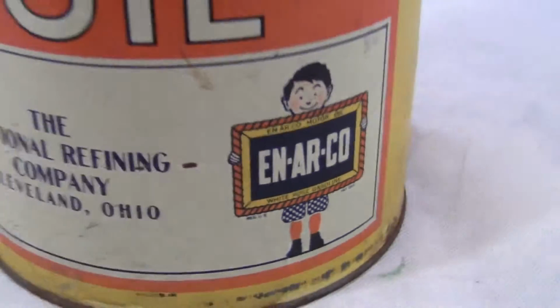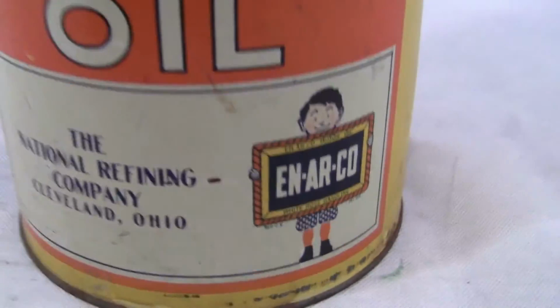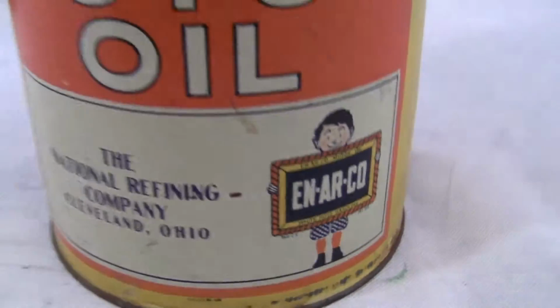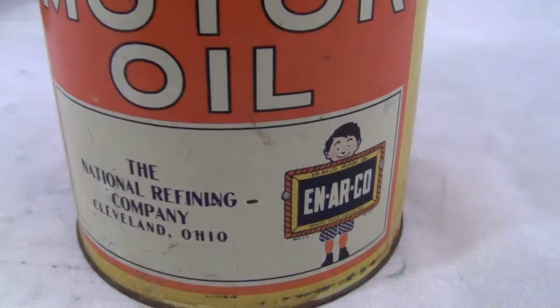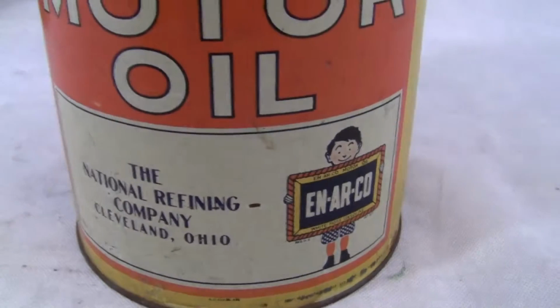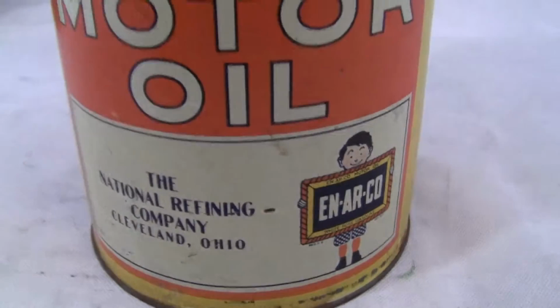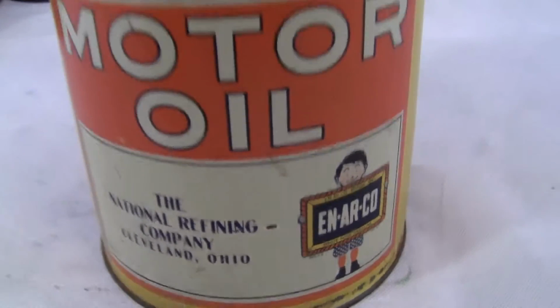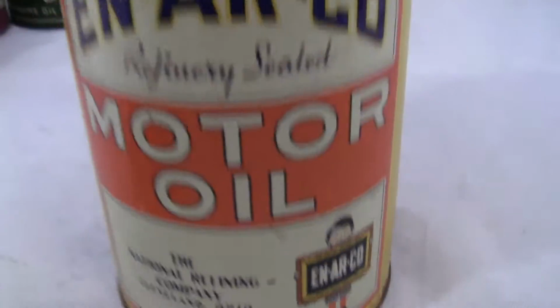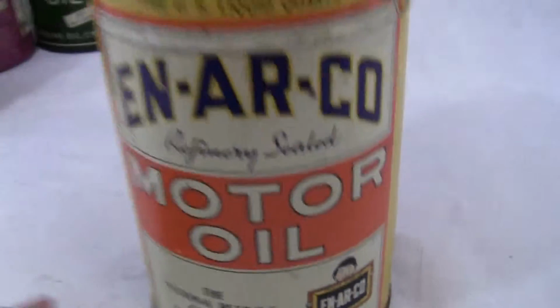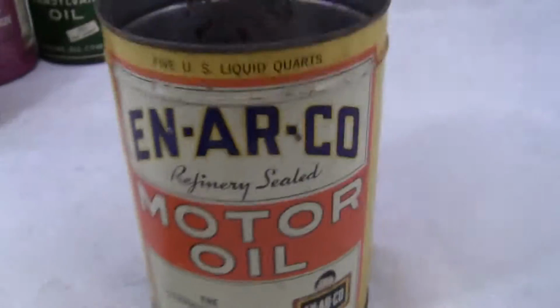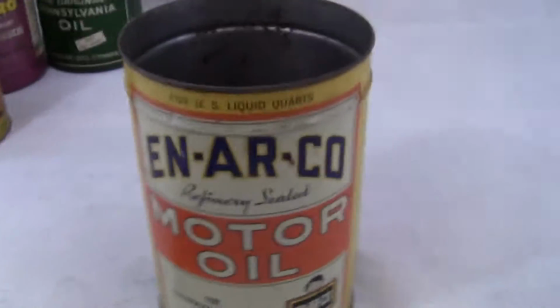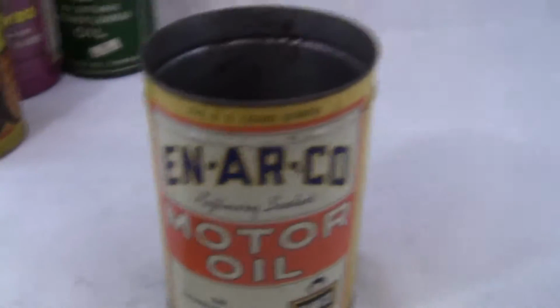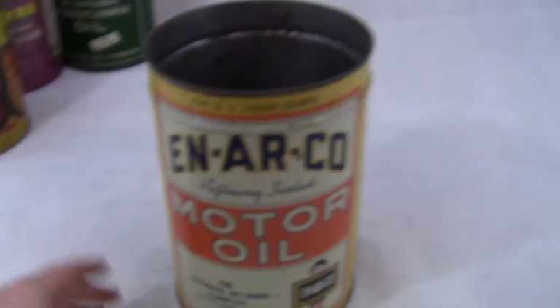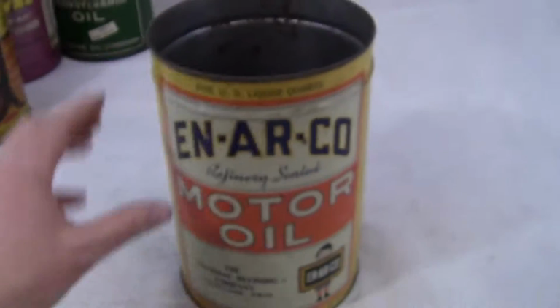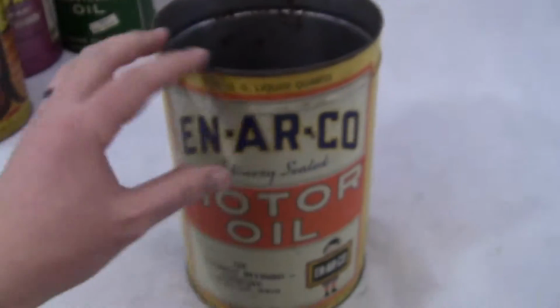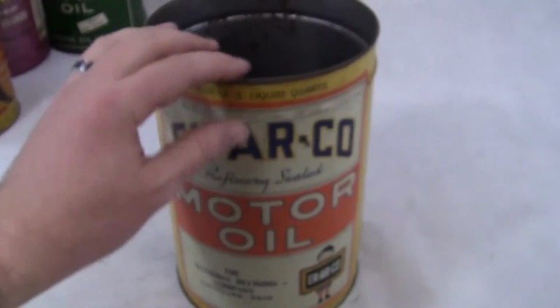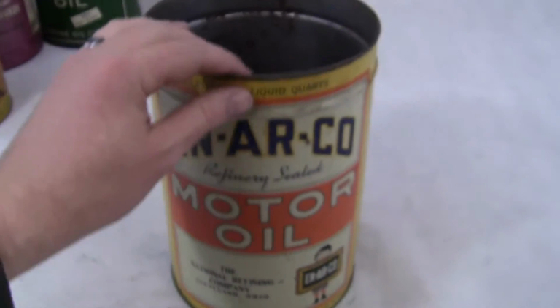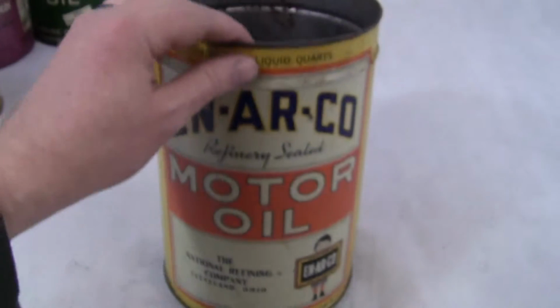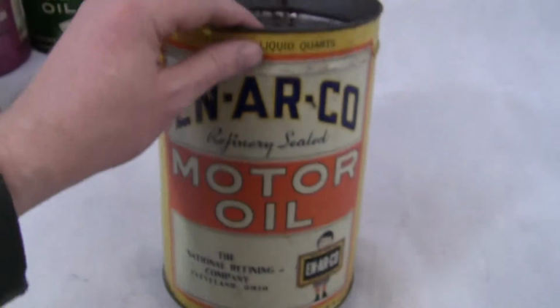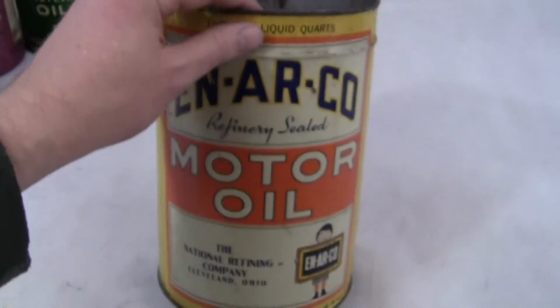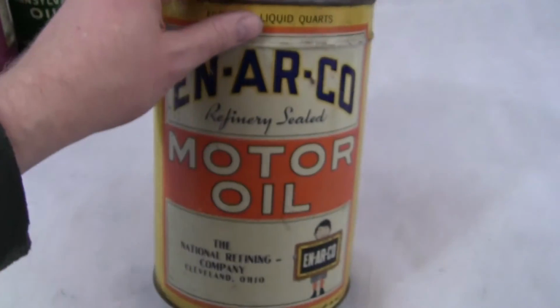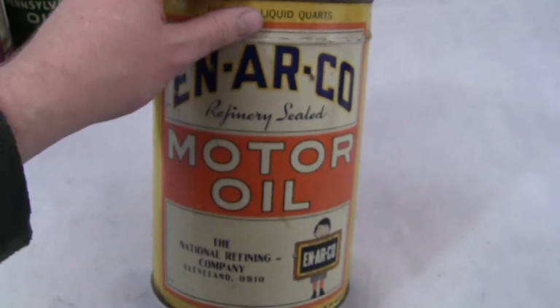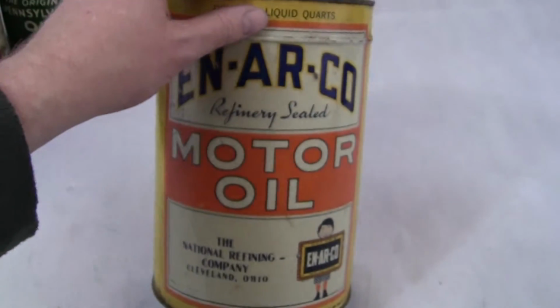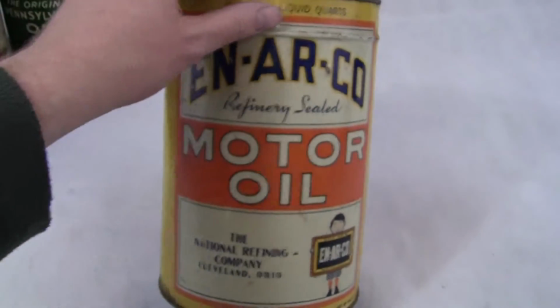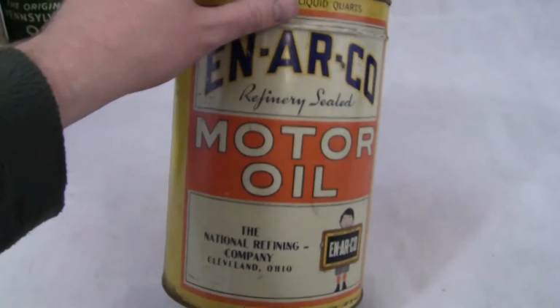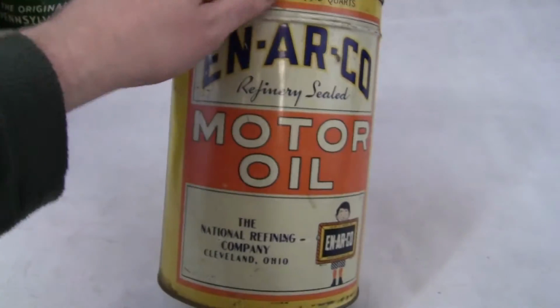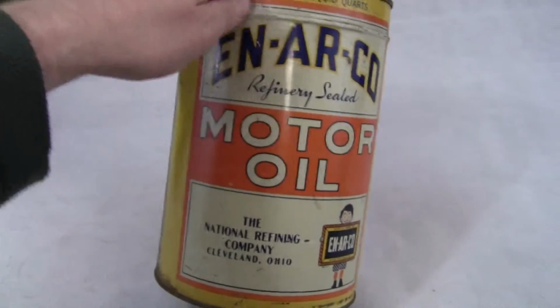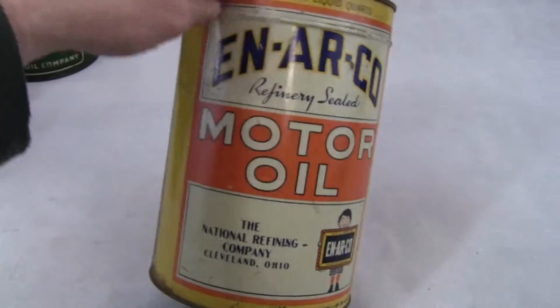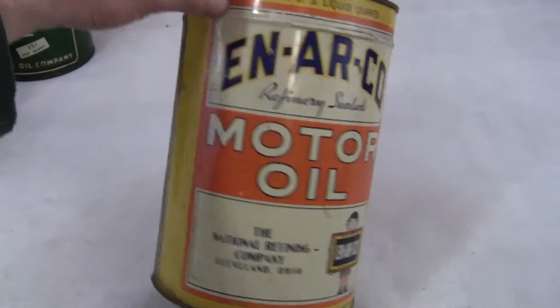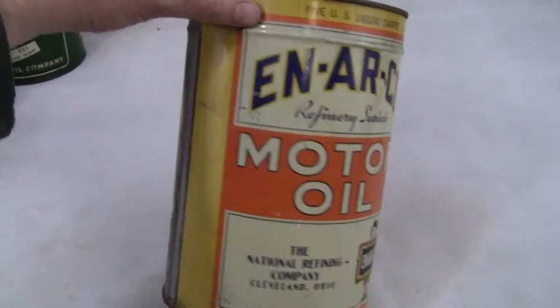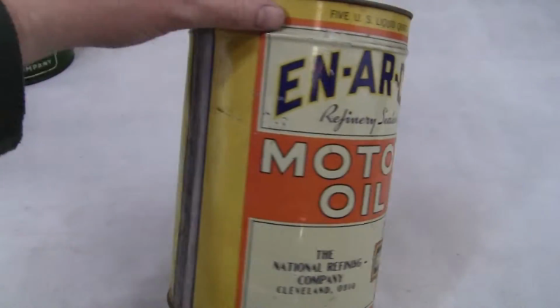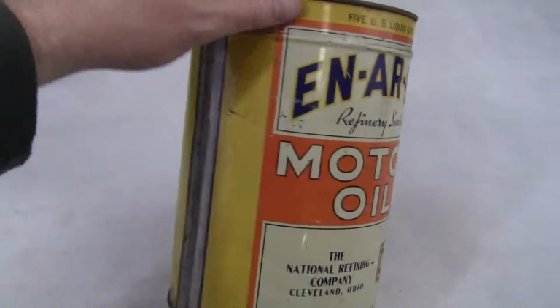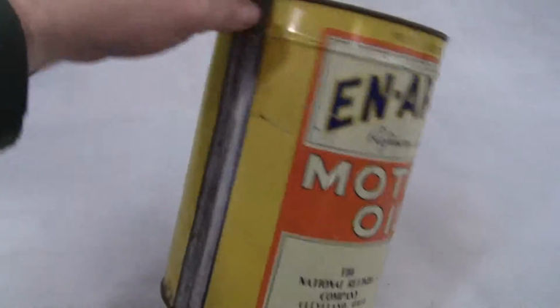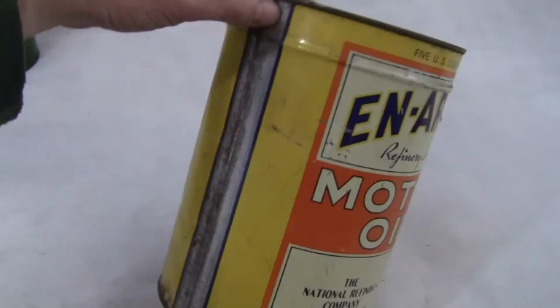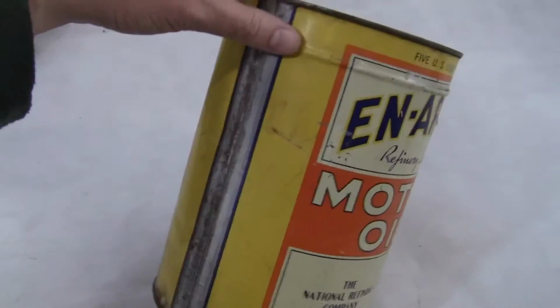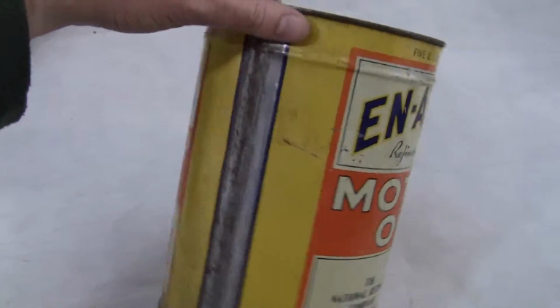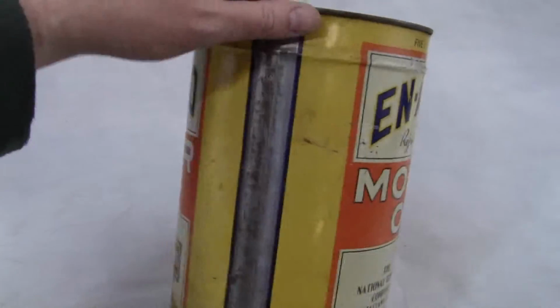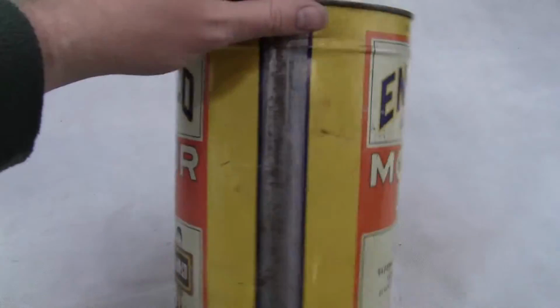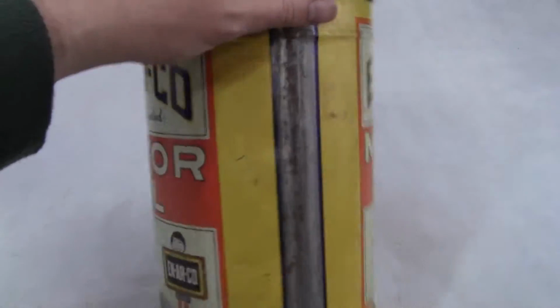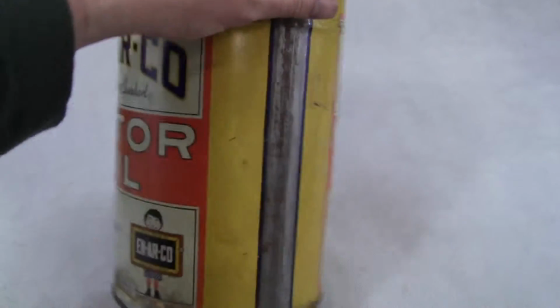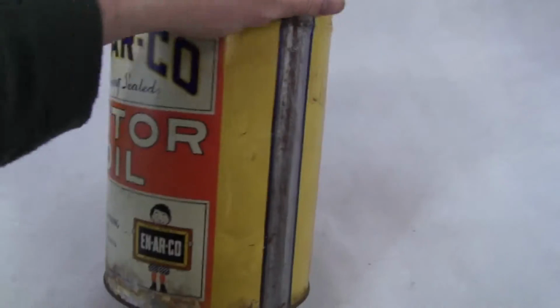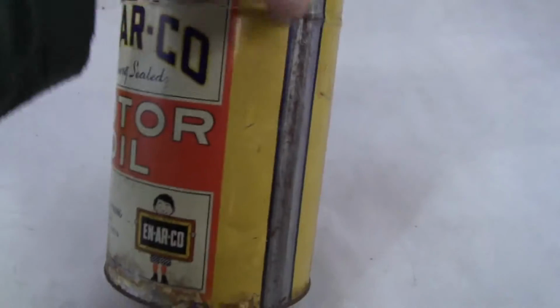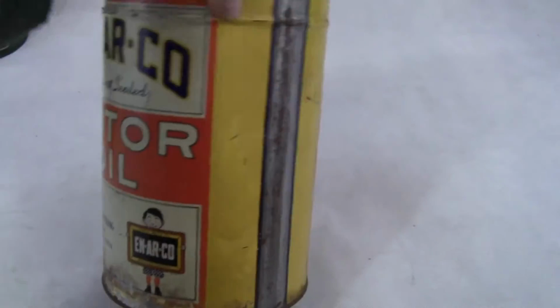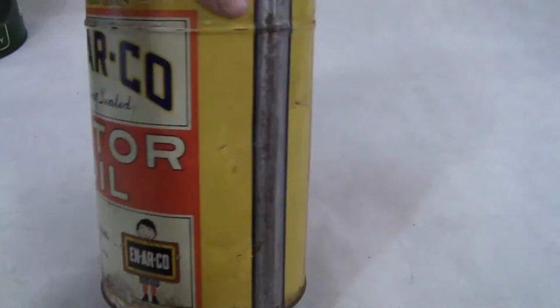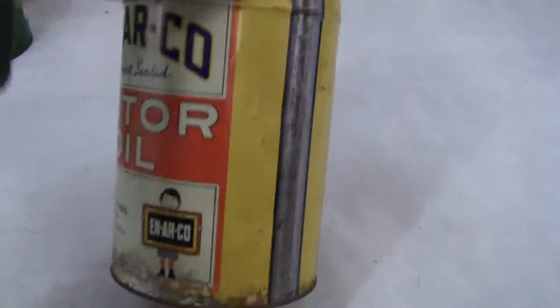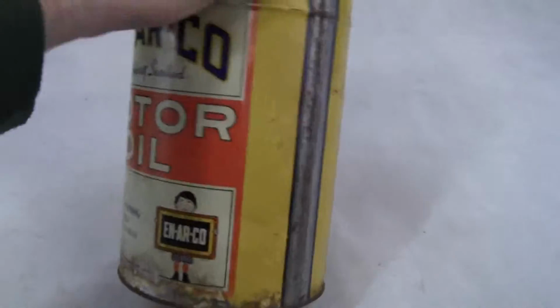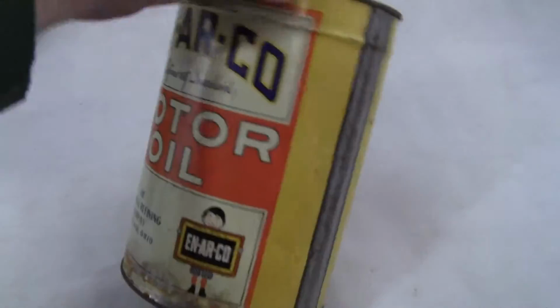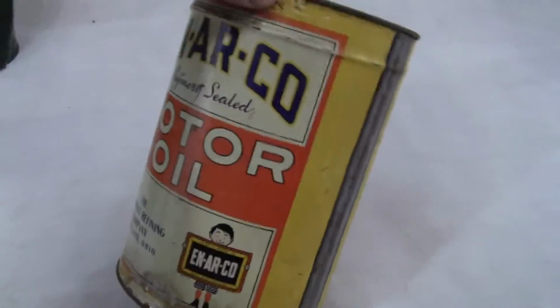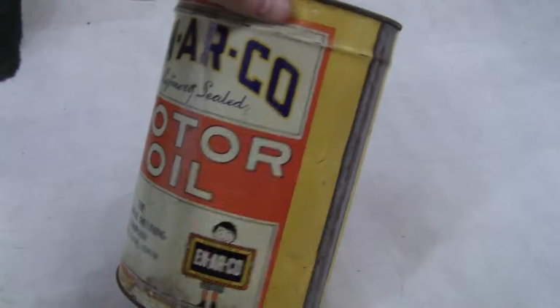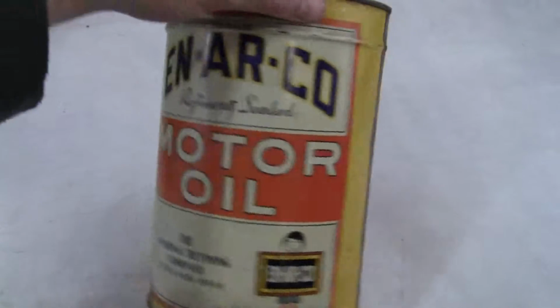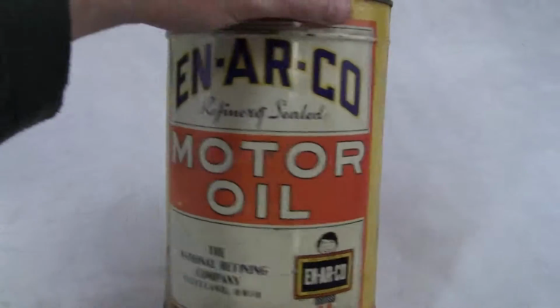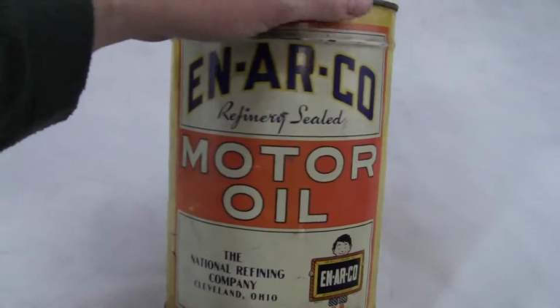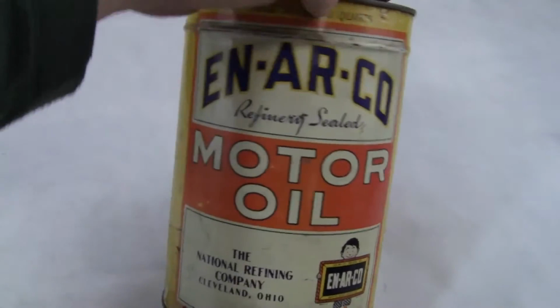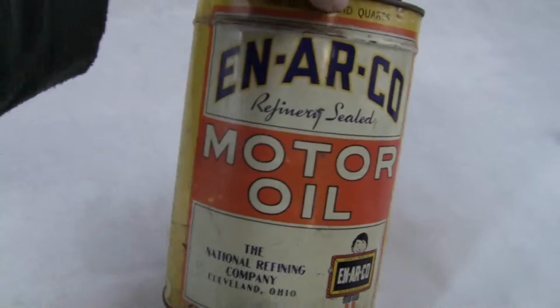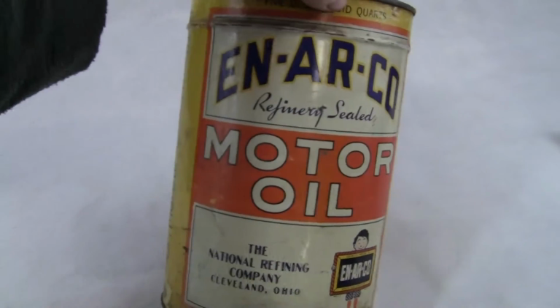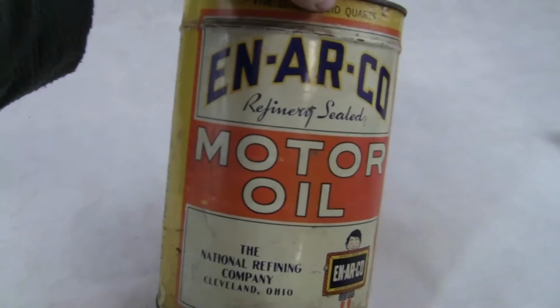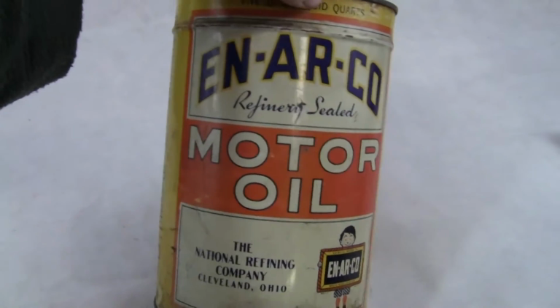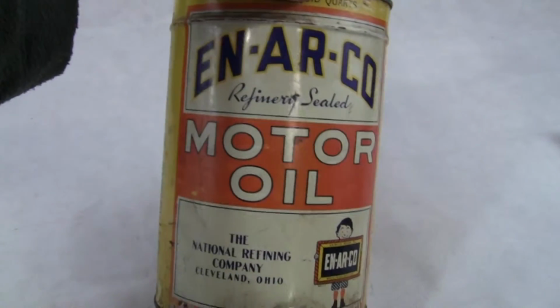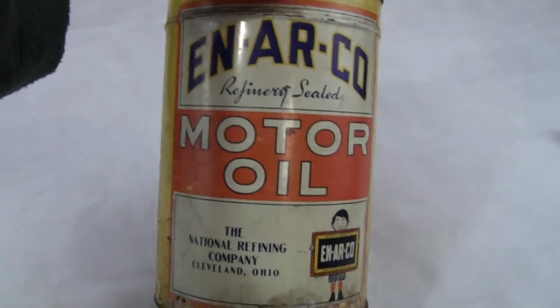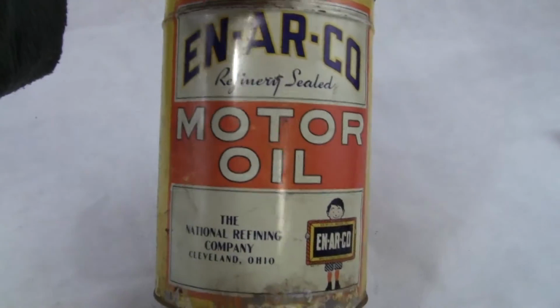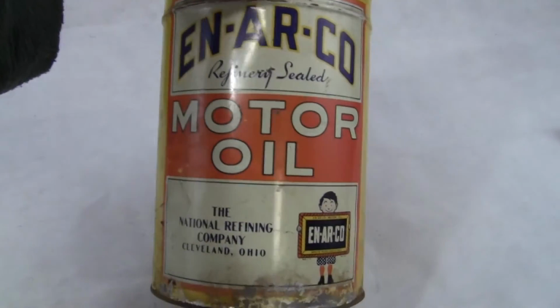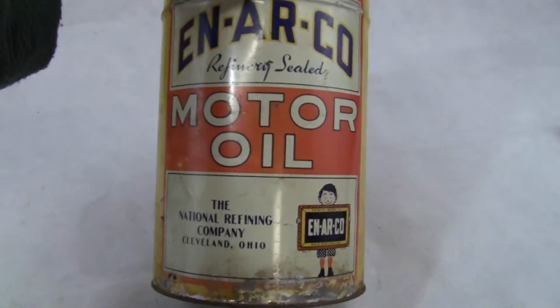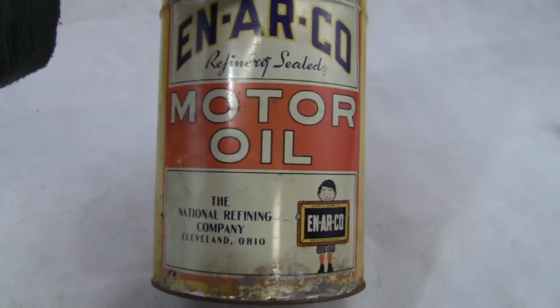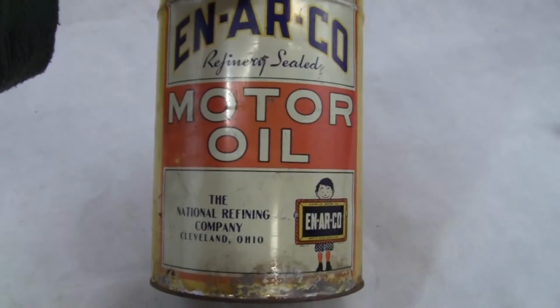Excellent condition can. A really nice piece to put on the wall or in your garage, your man cave, wherever you want to display it.